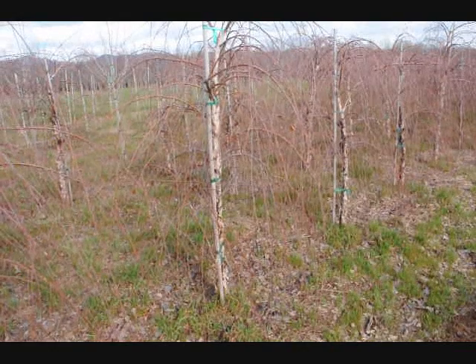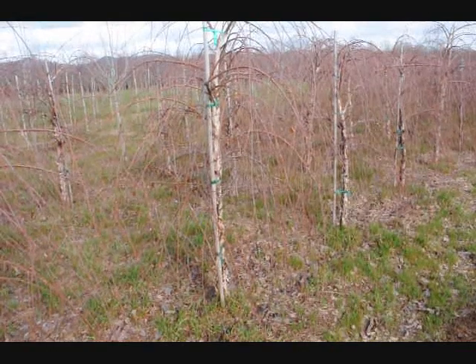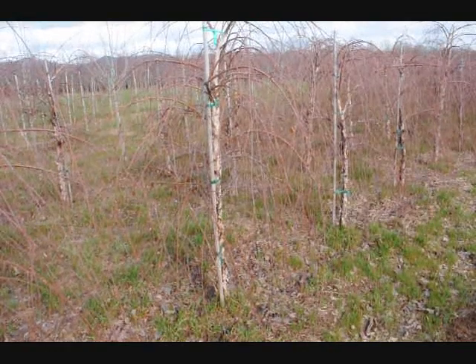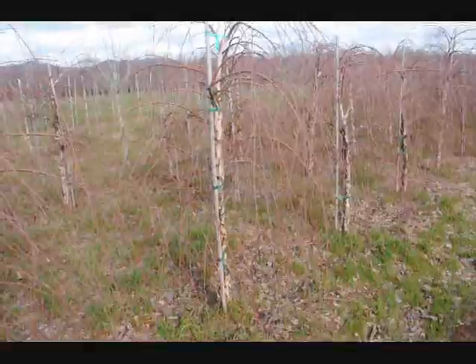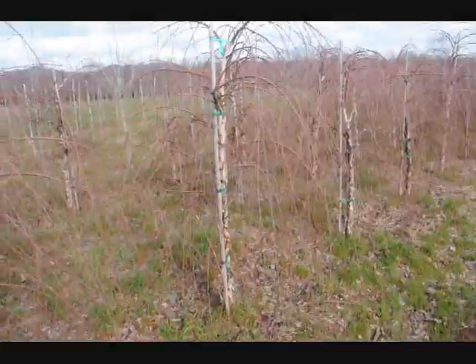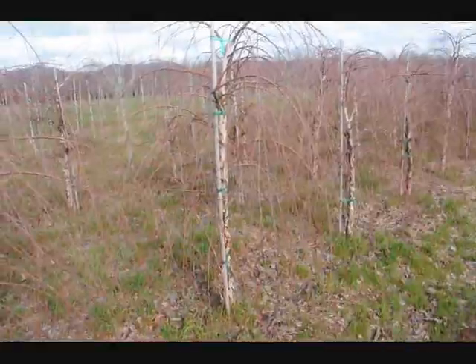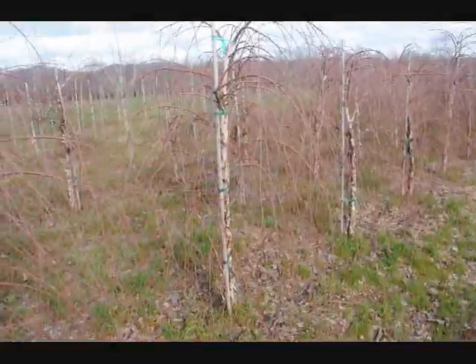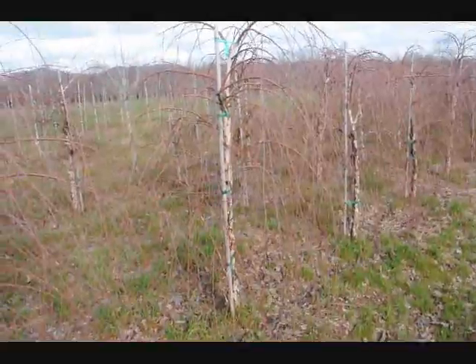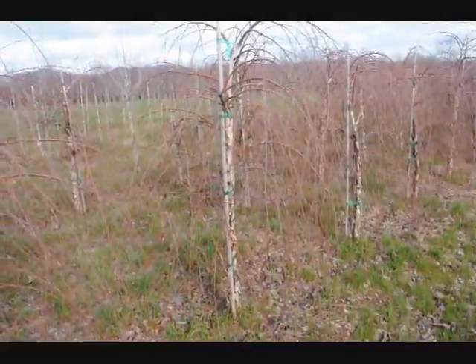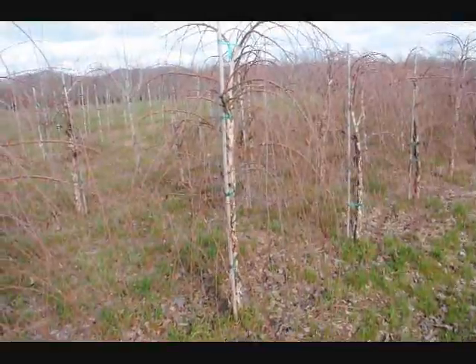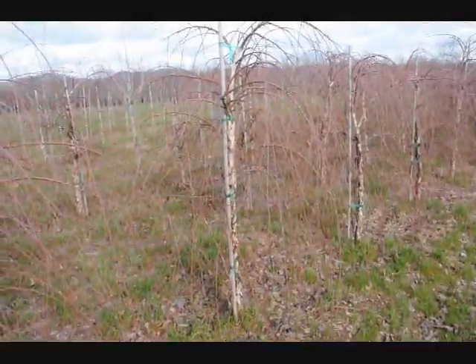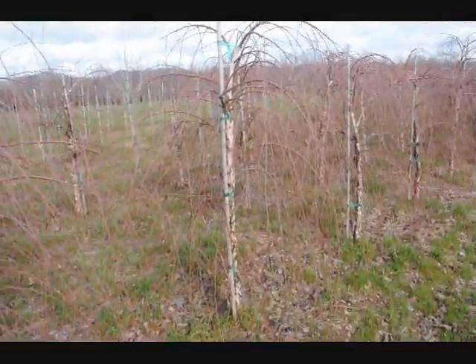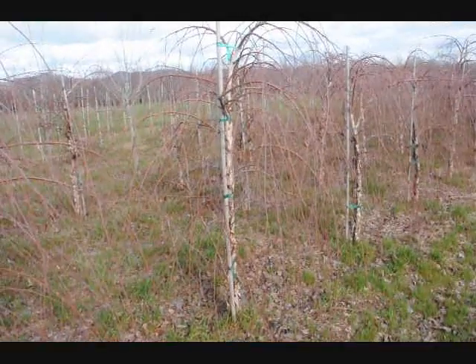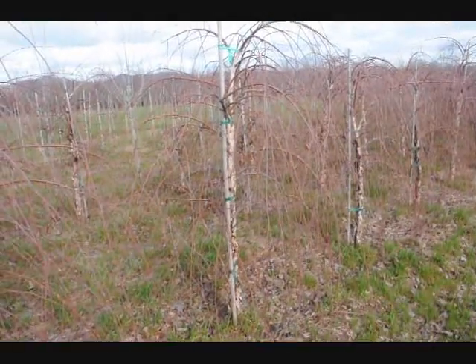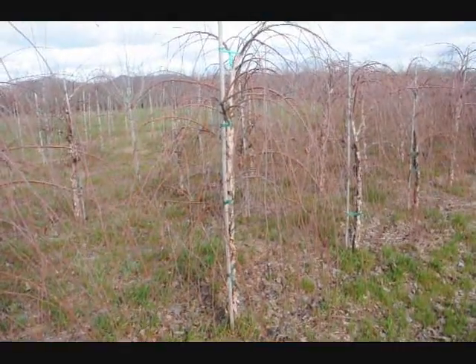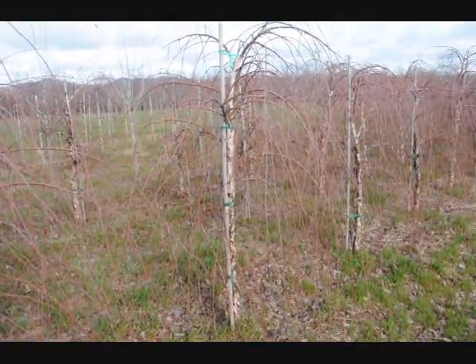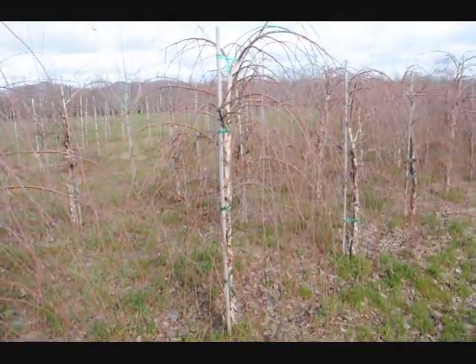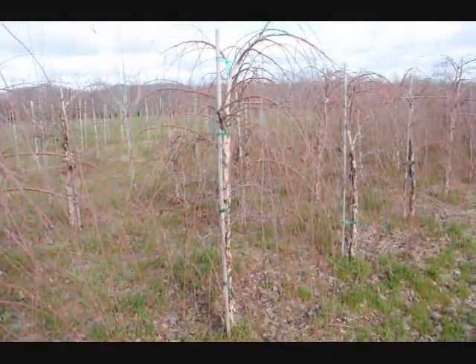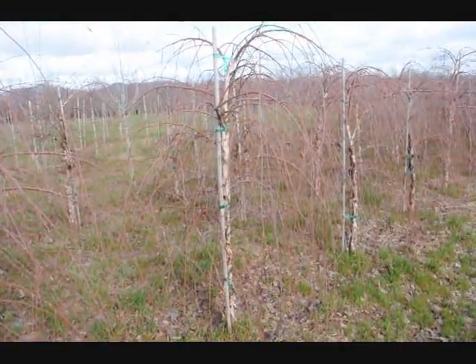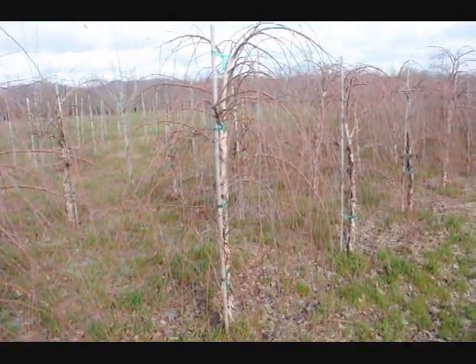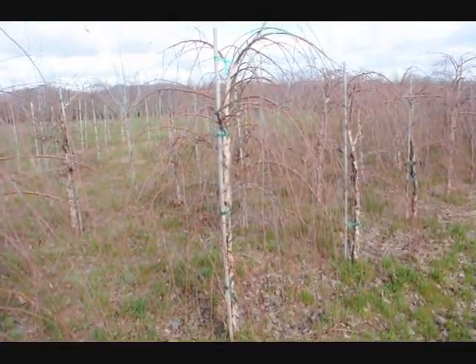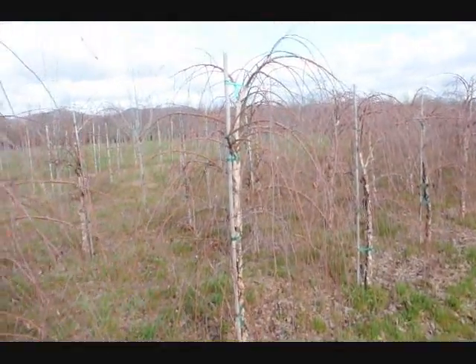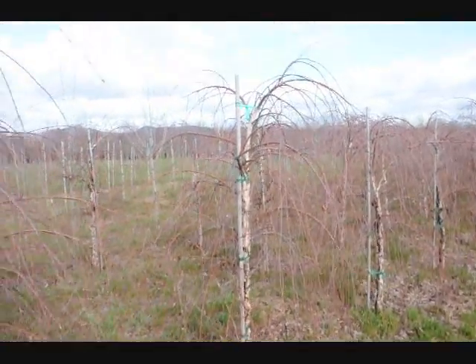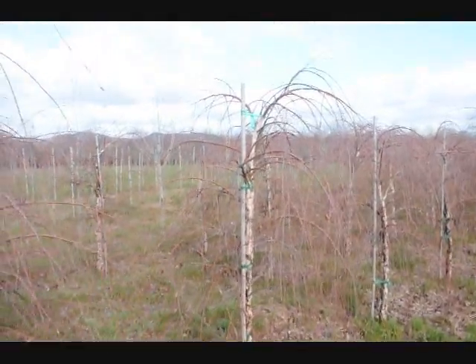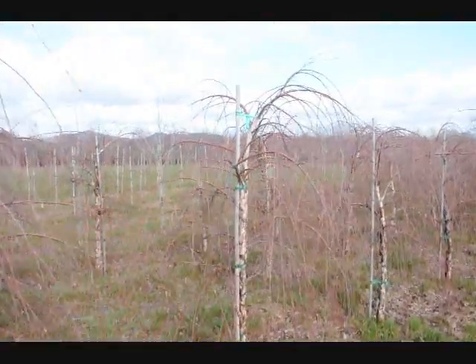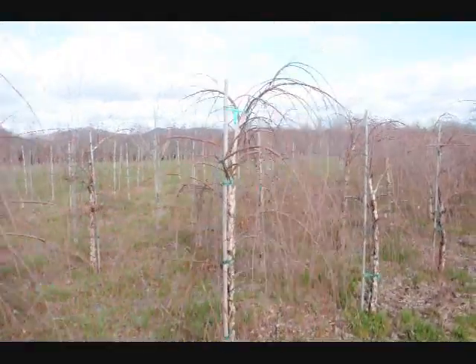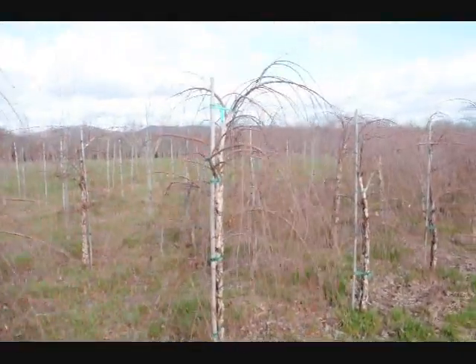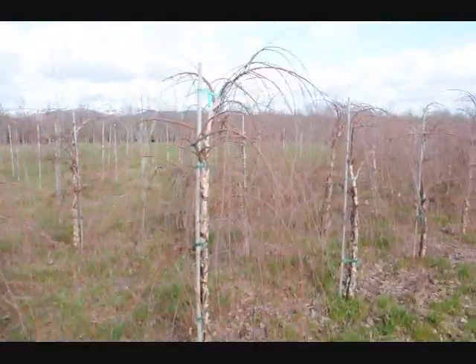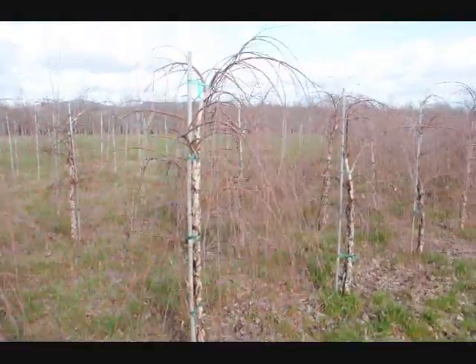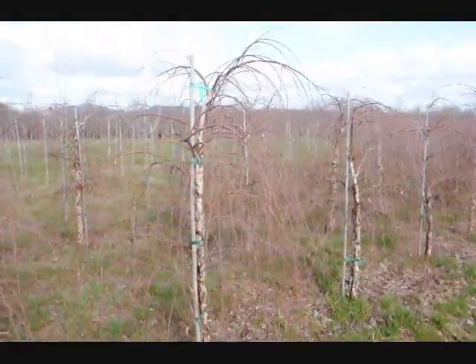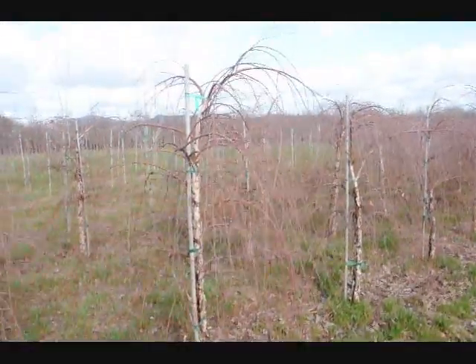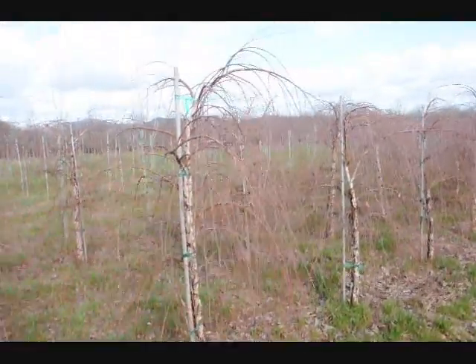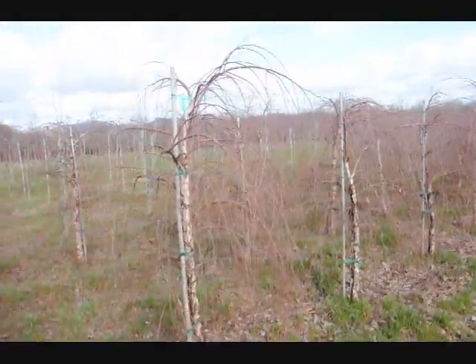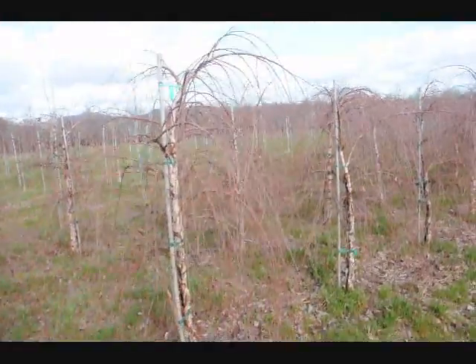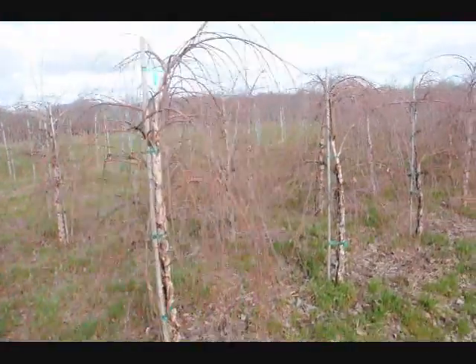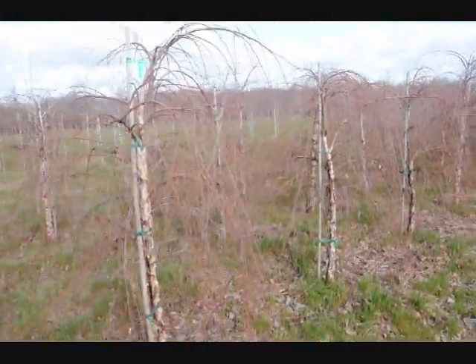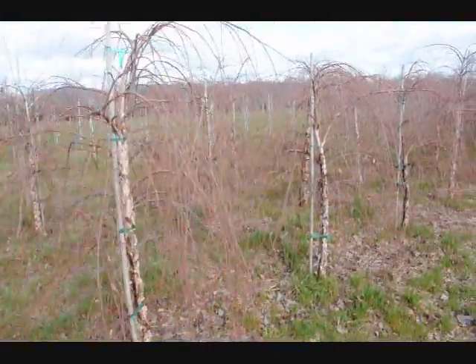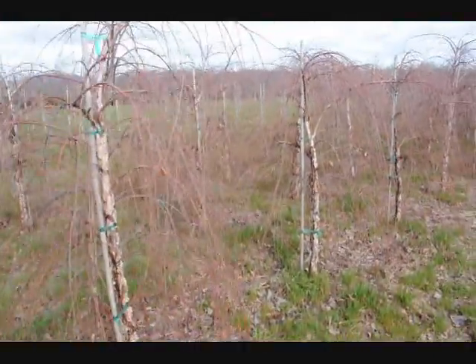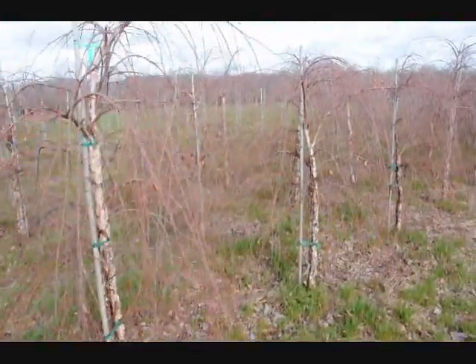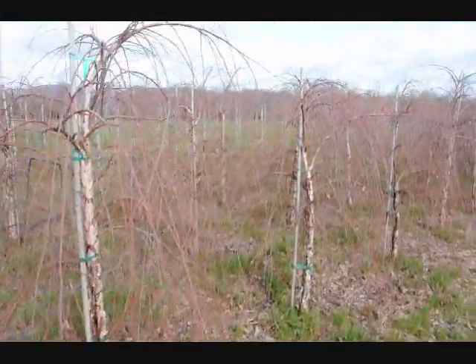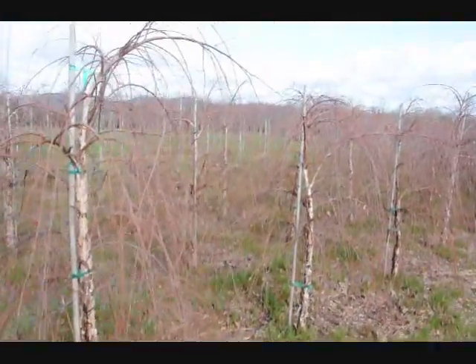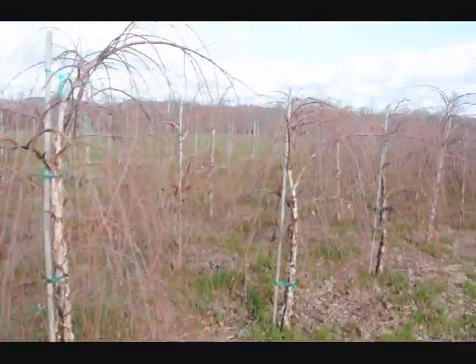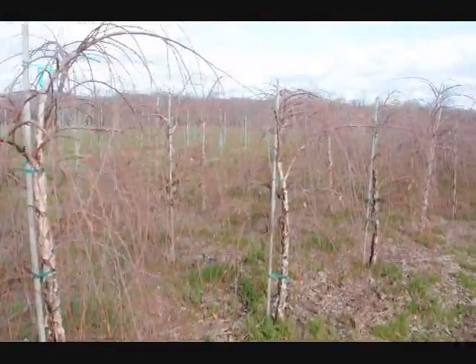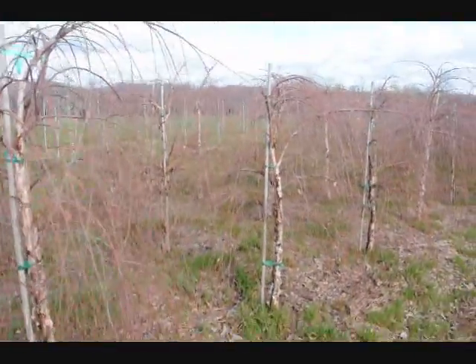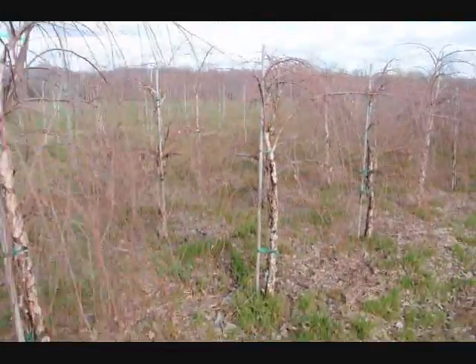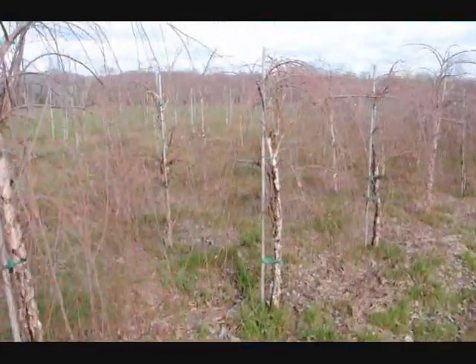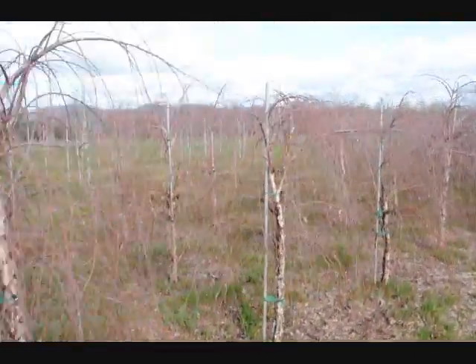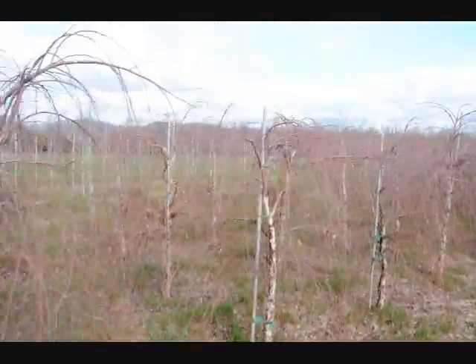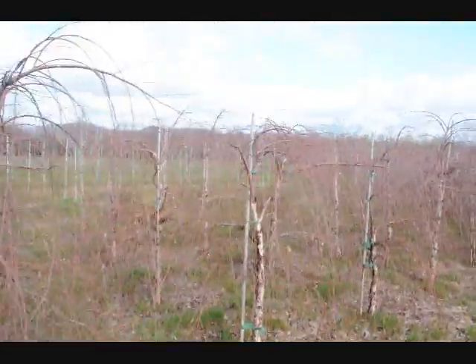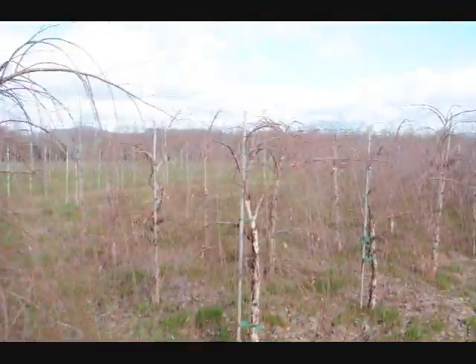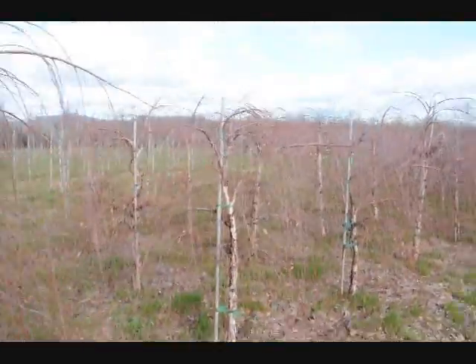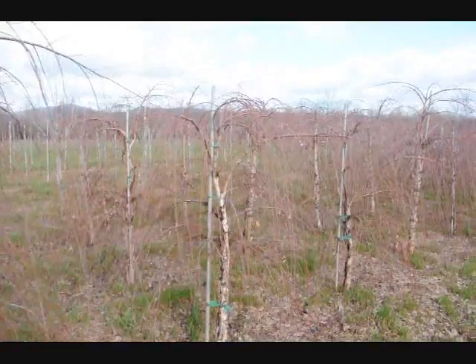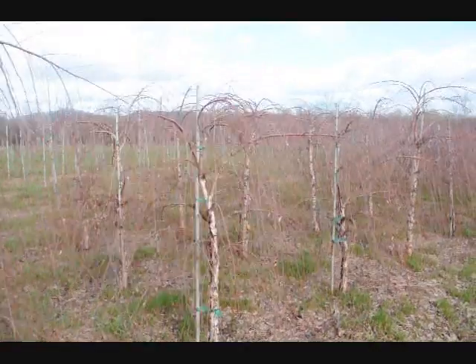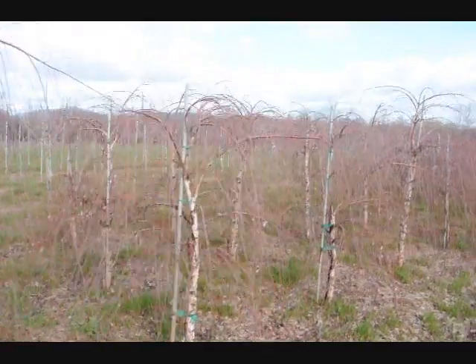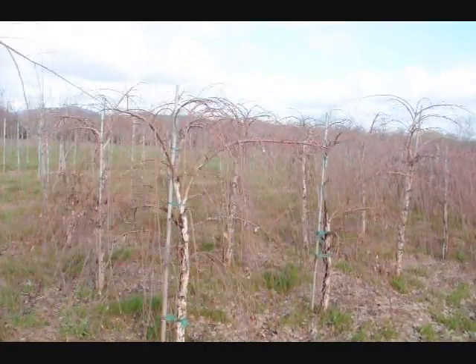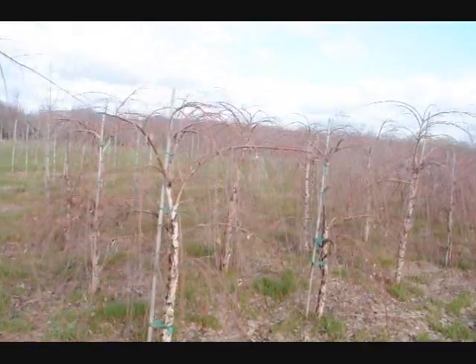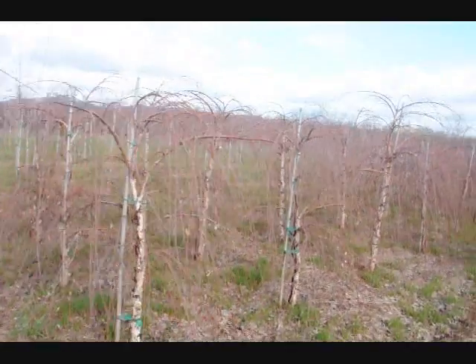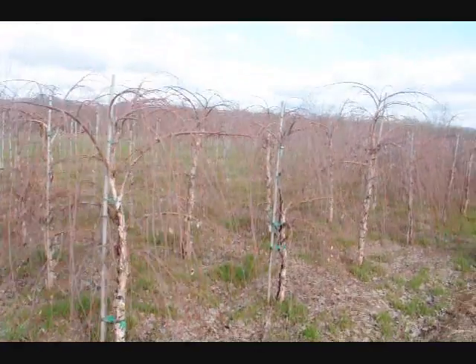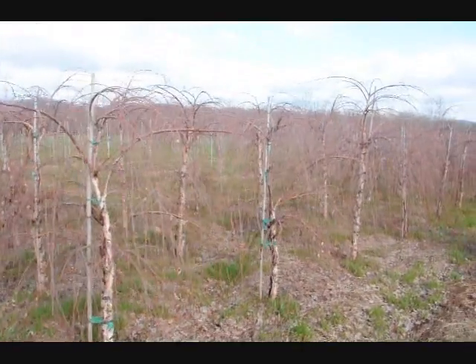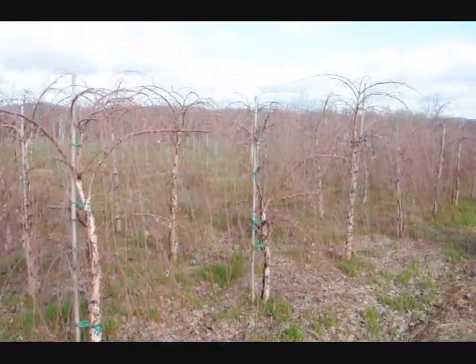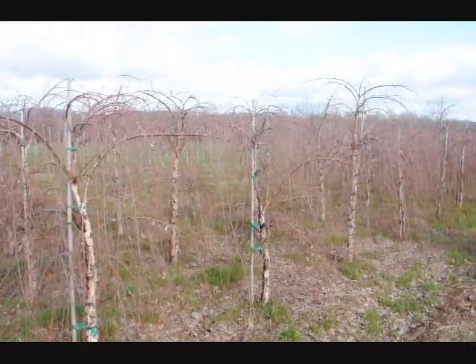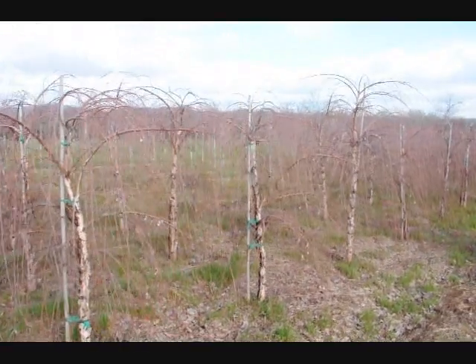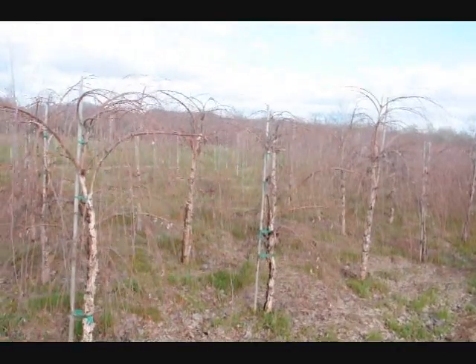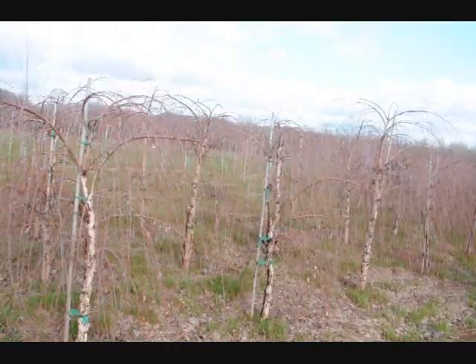These are a Weeping River Birch. Give us a call at 215-651-8329.